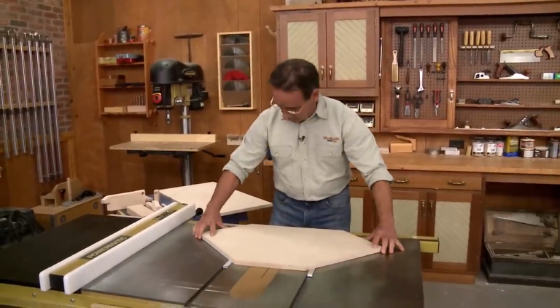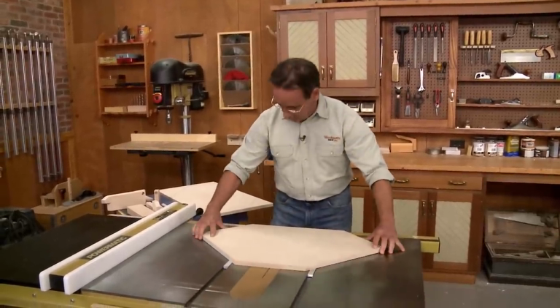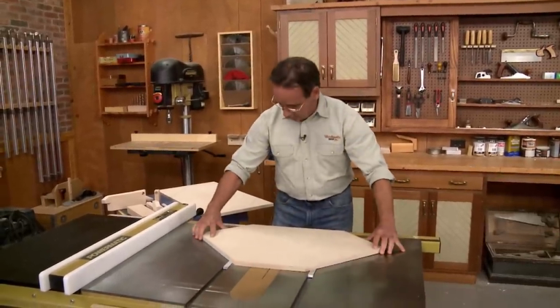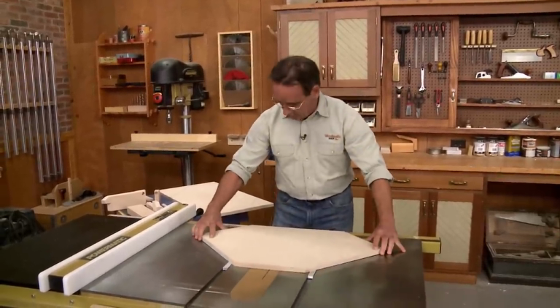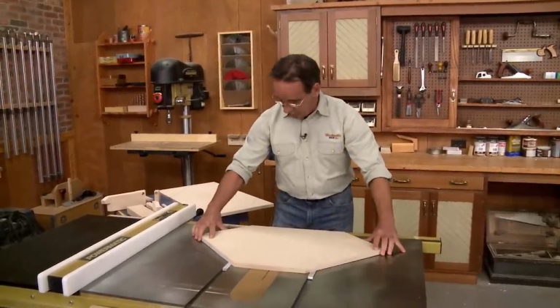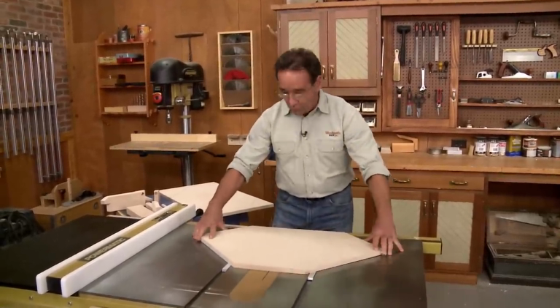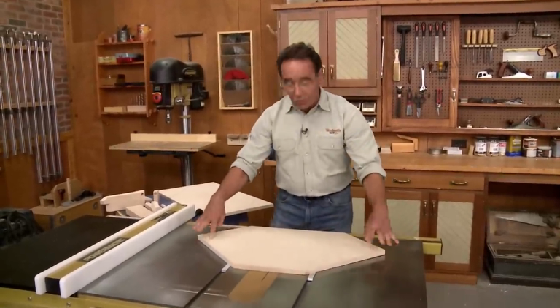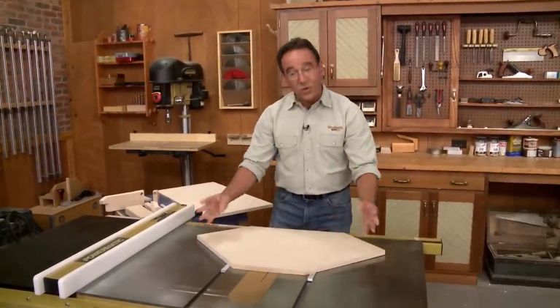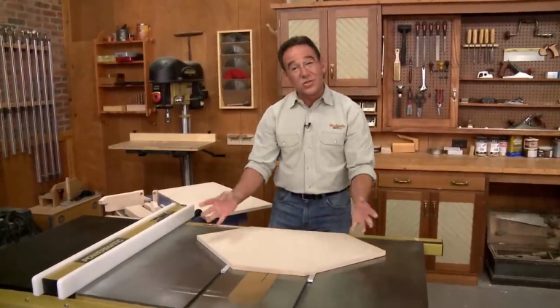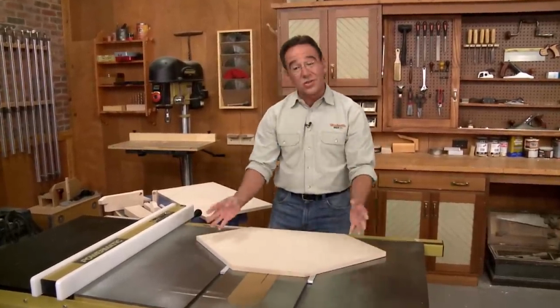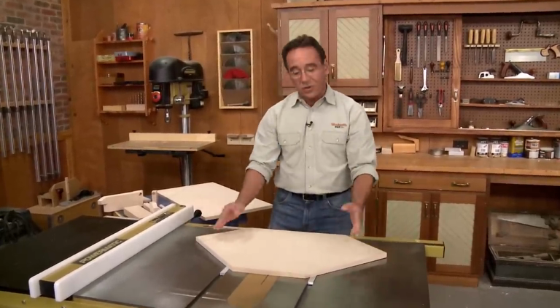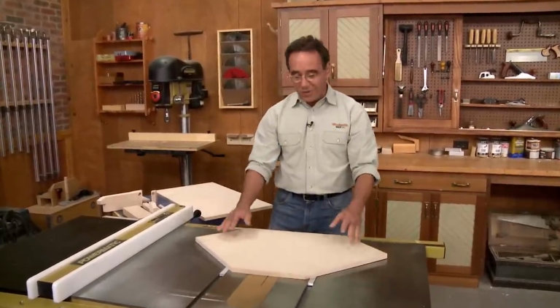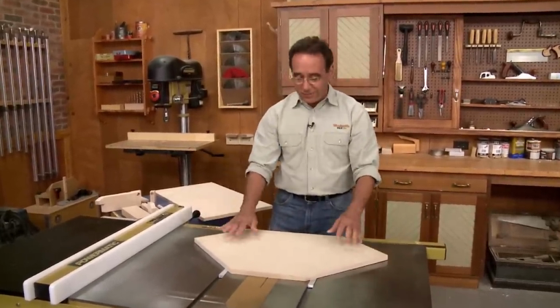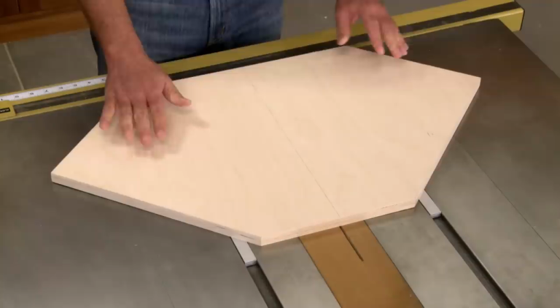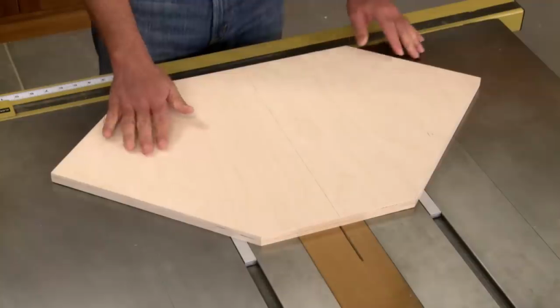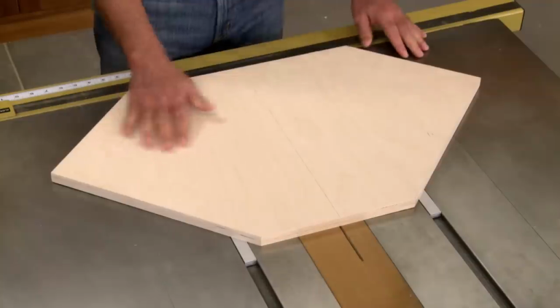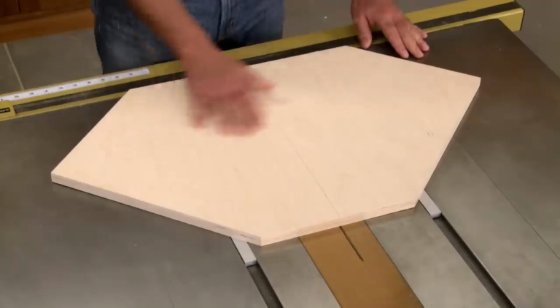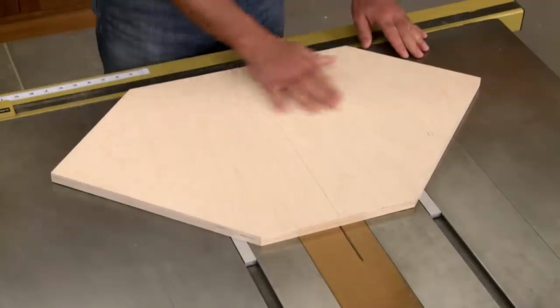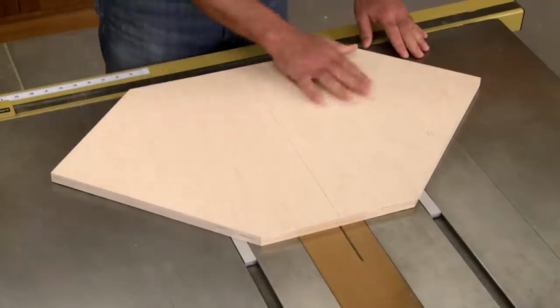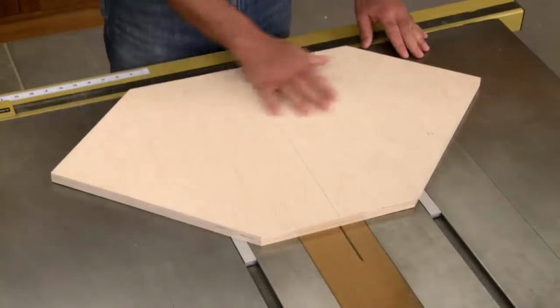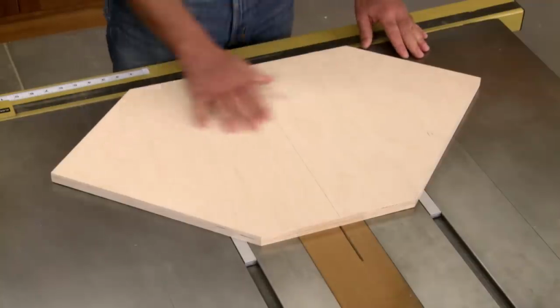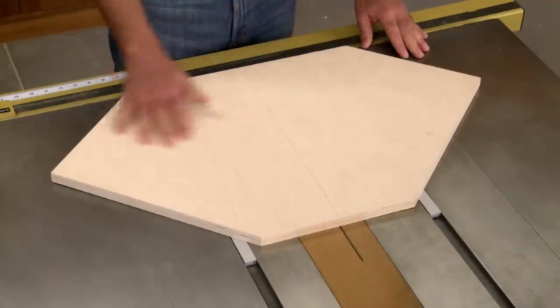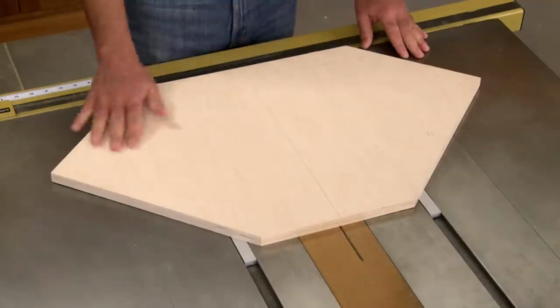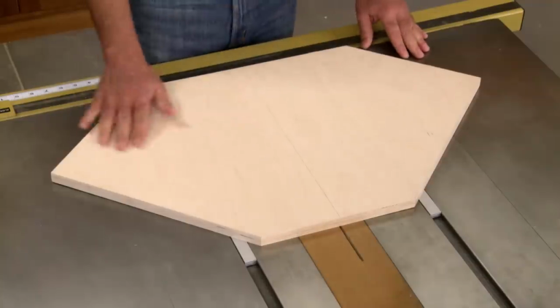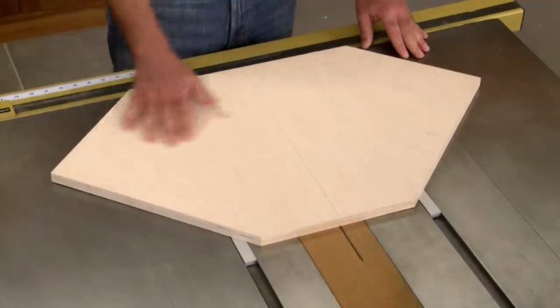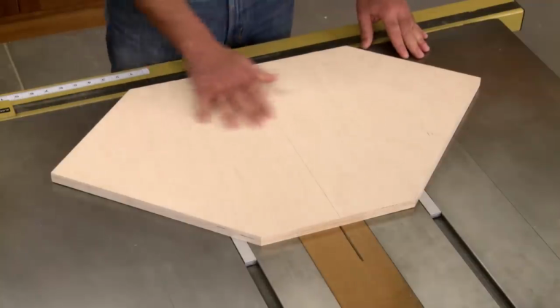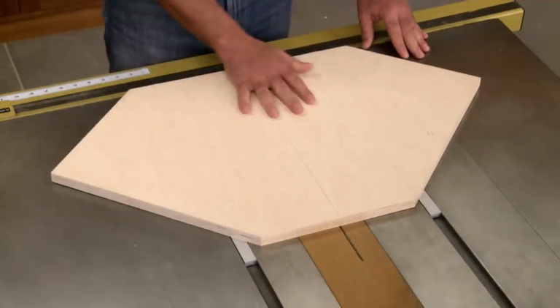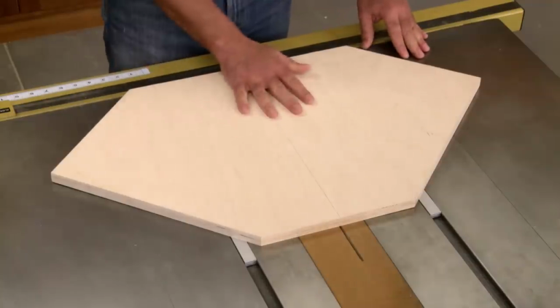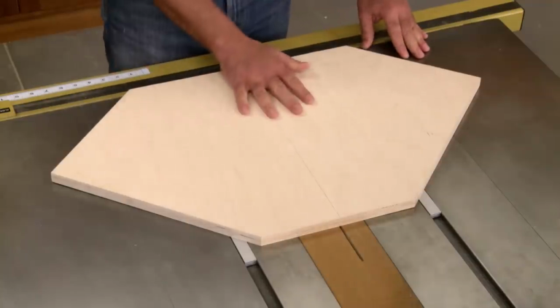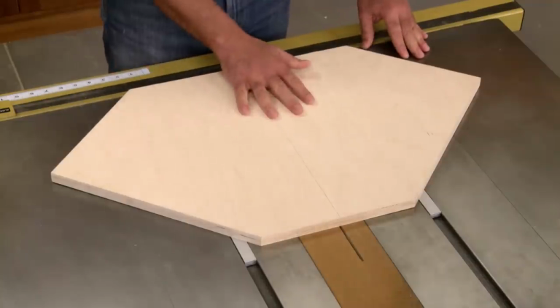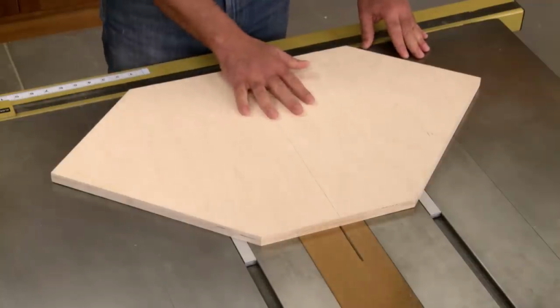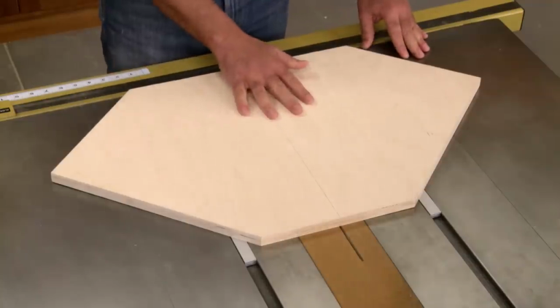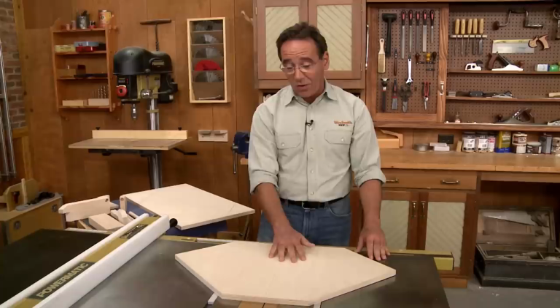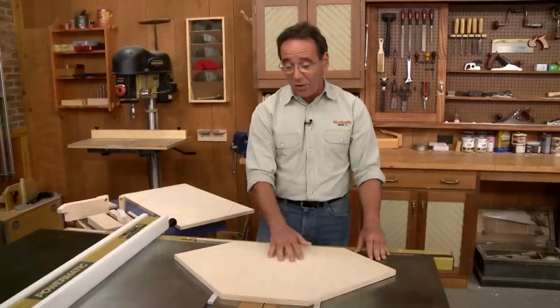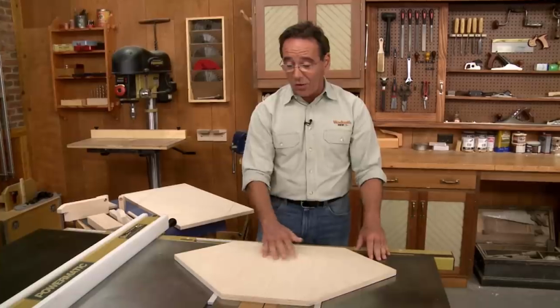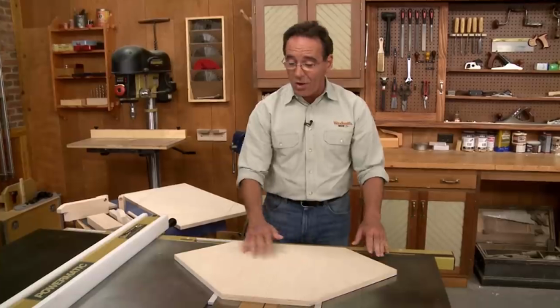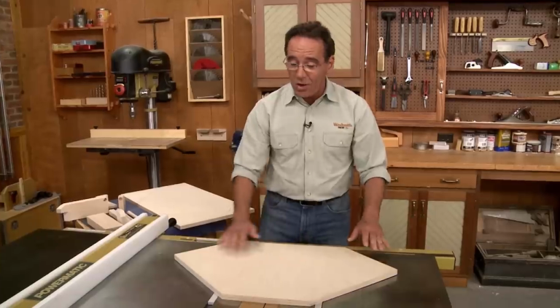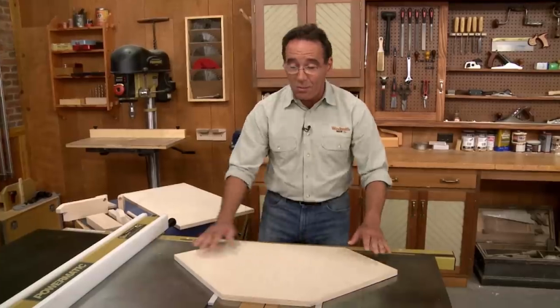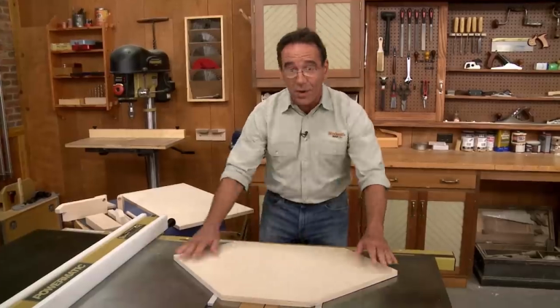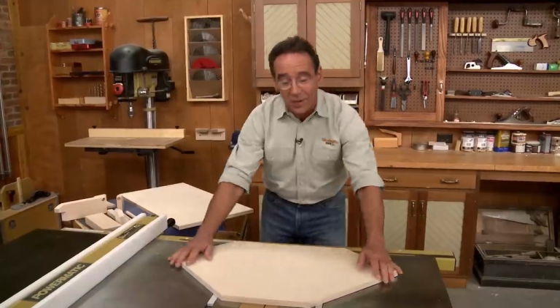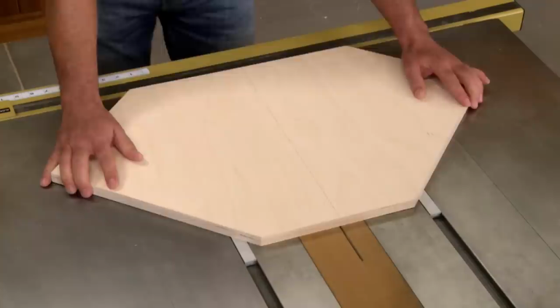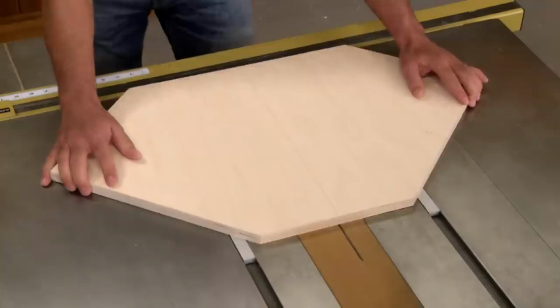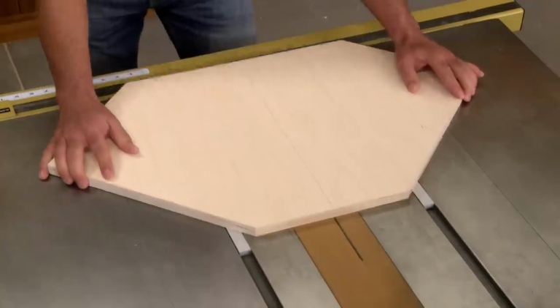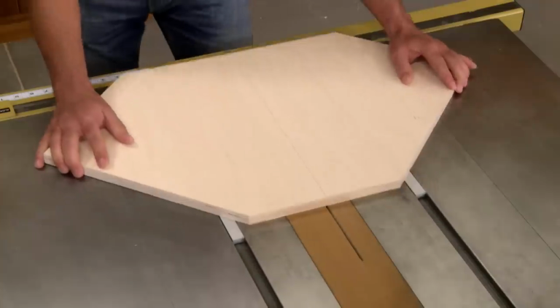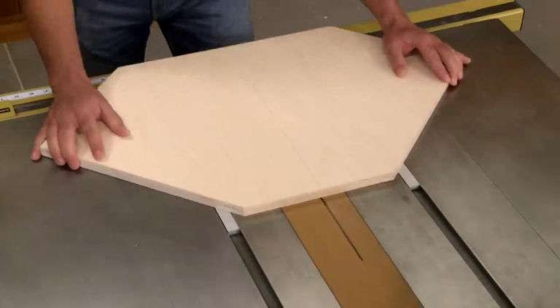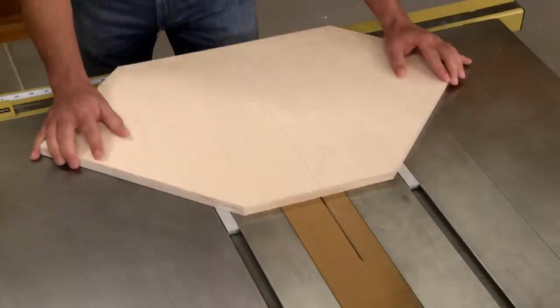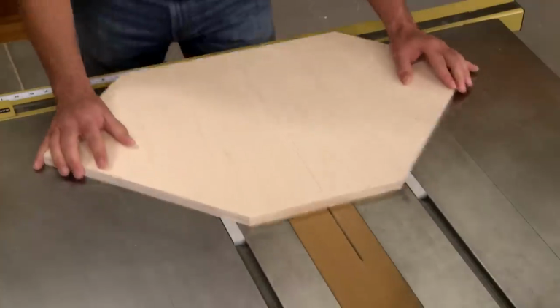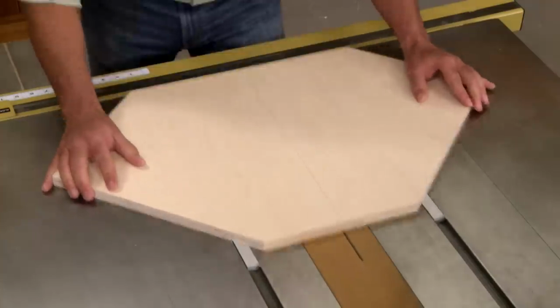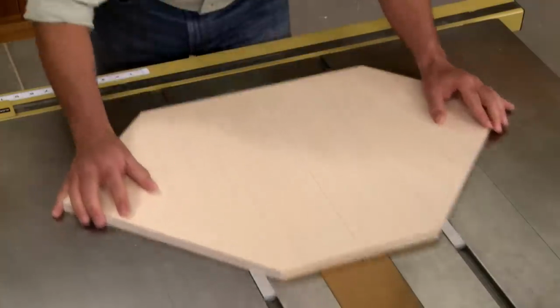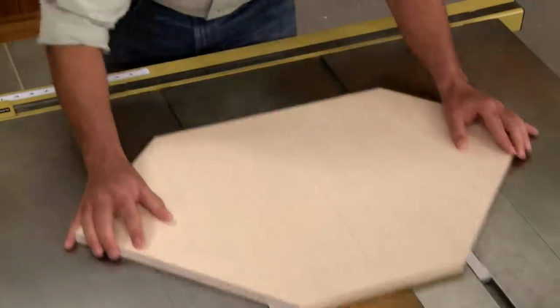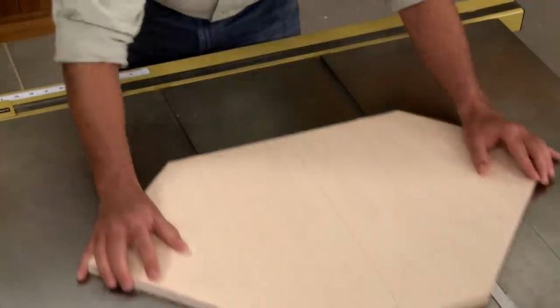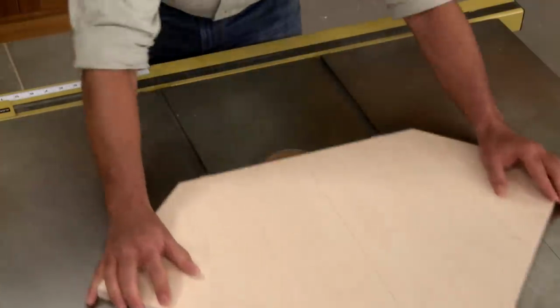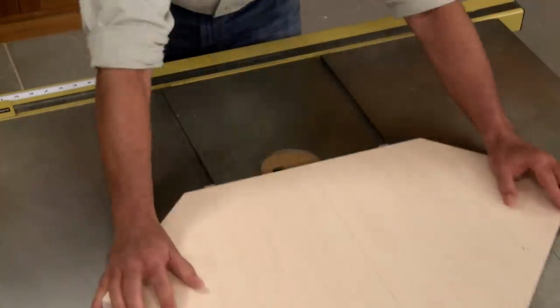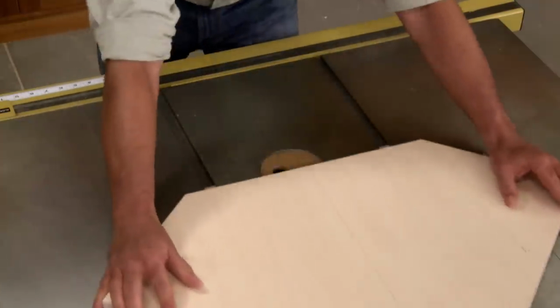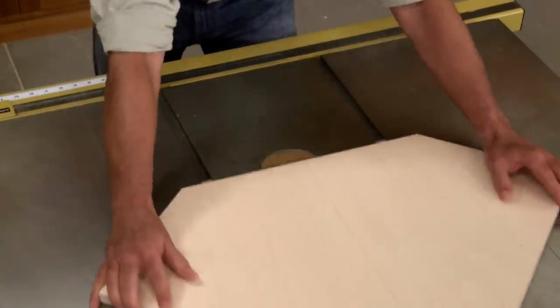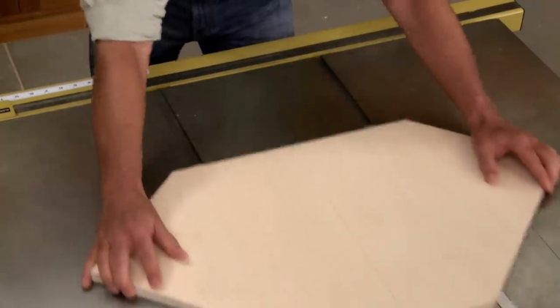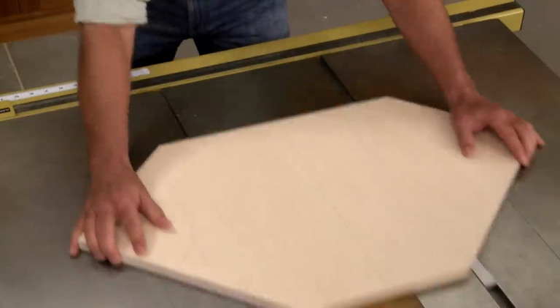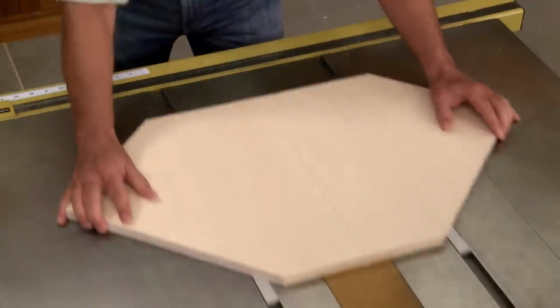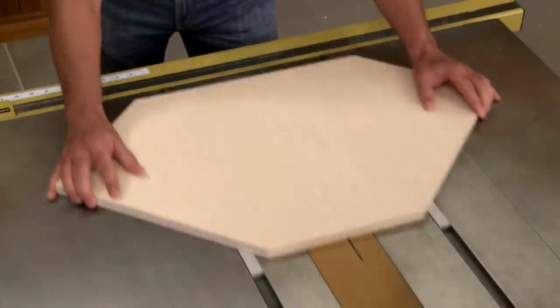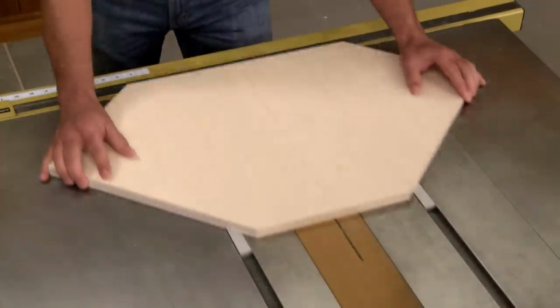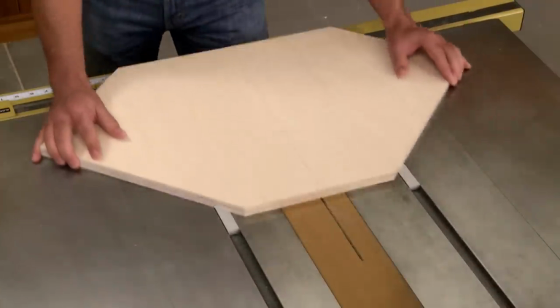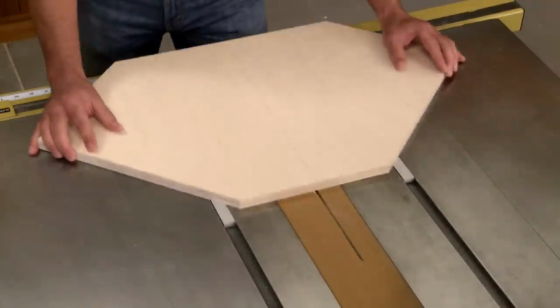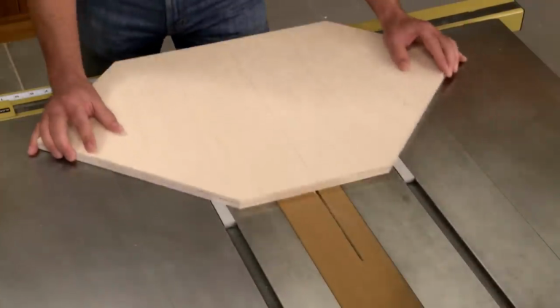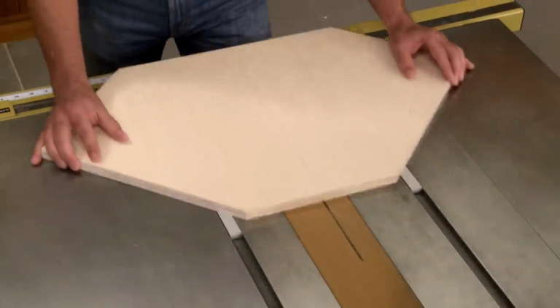There we go. What you're looking for is no side-to-side movement at all, but that it easily slides back and forth.